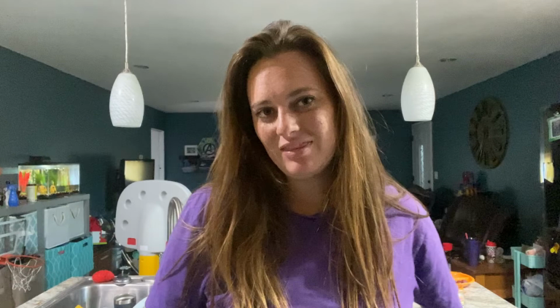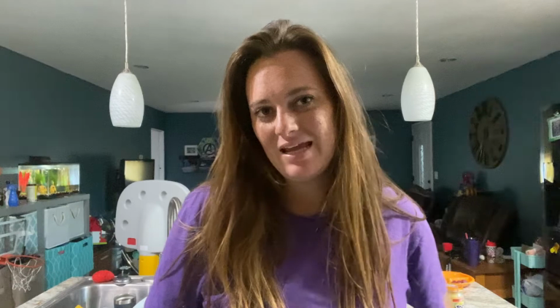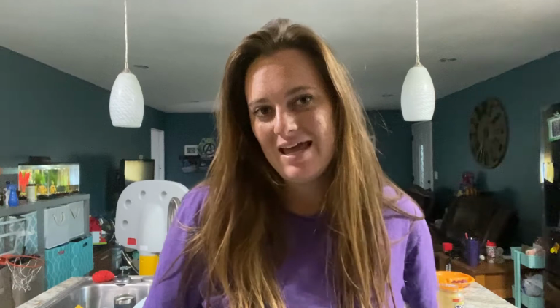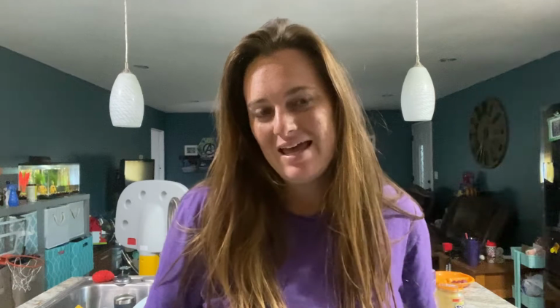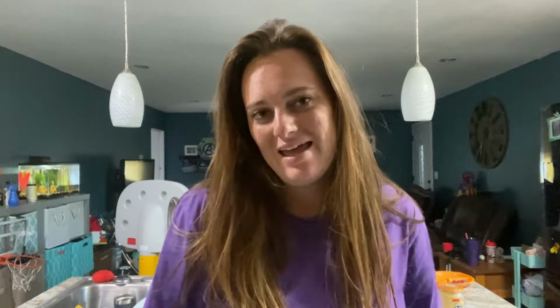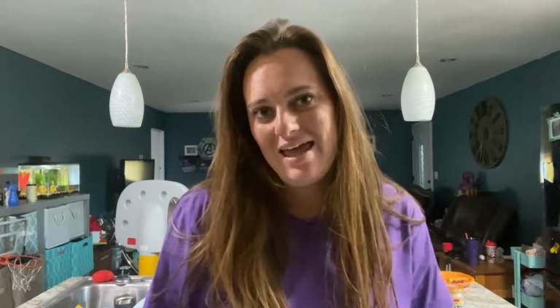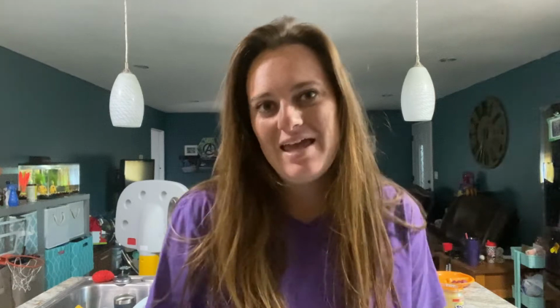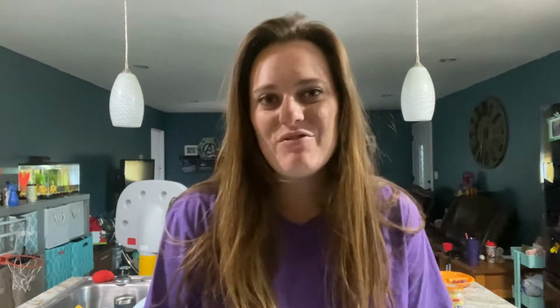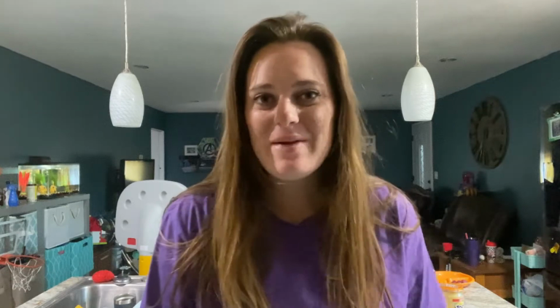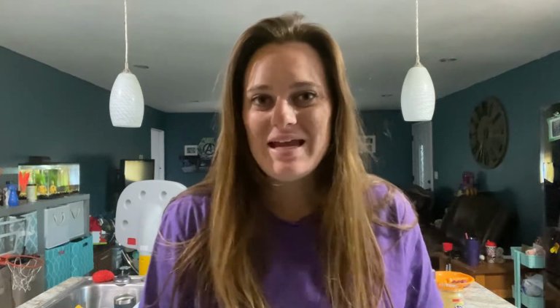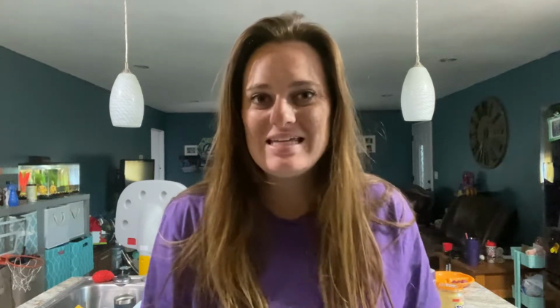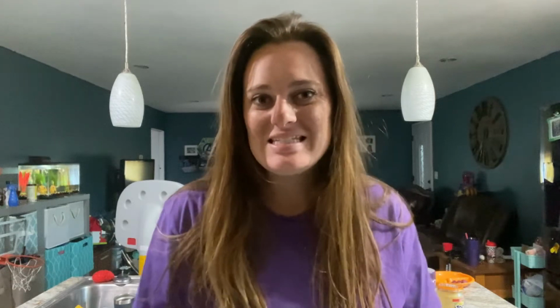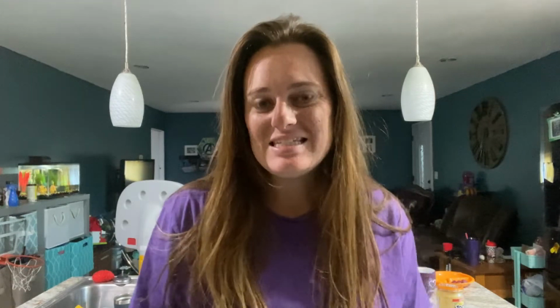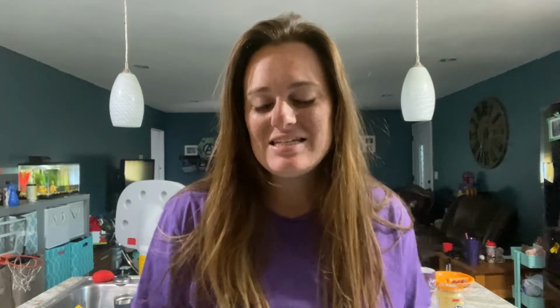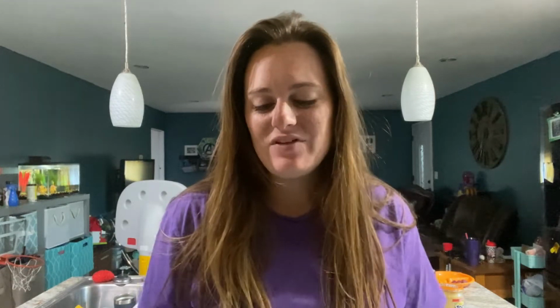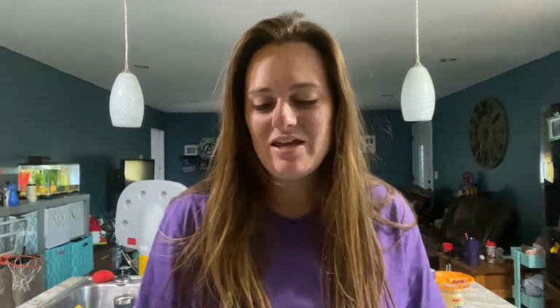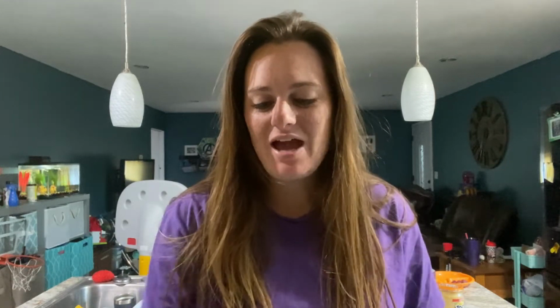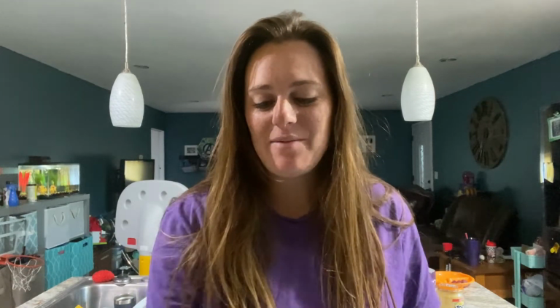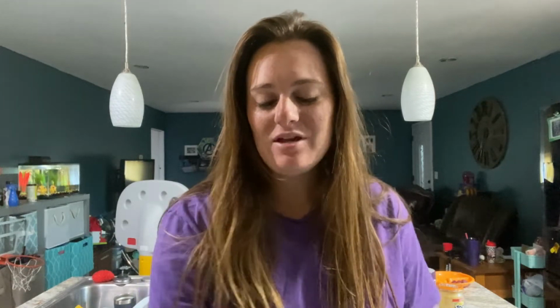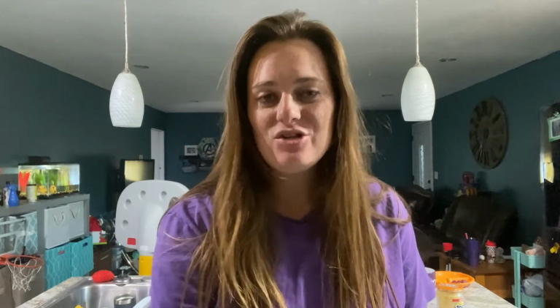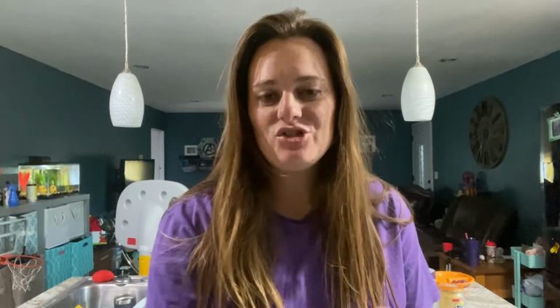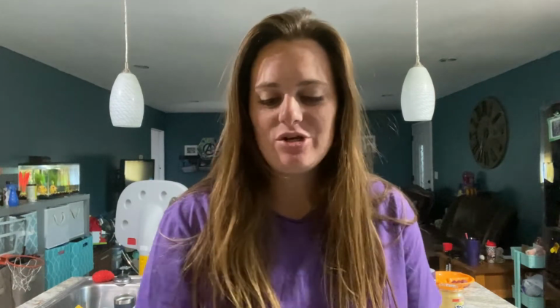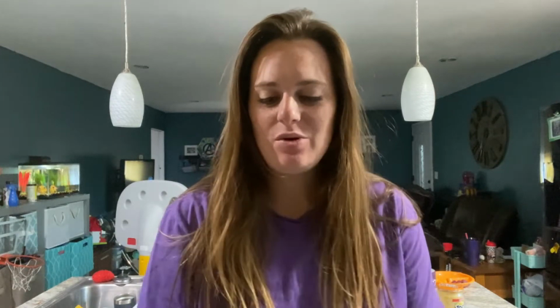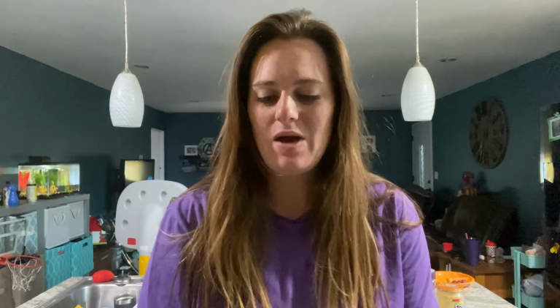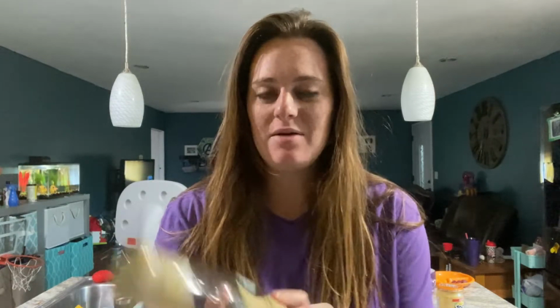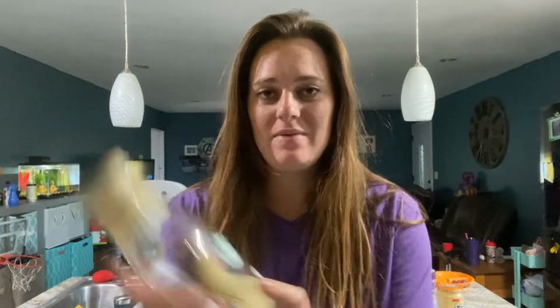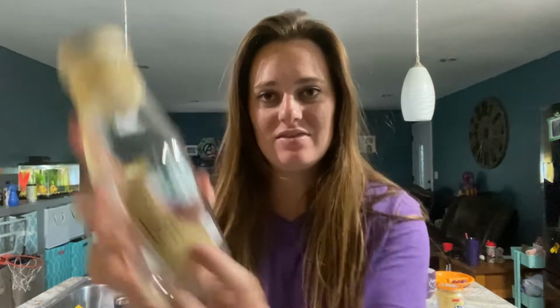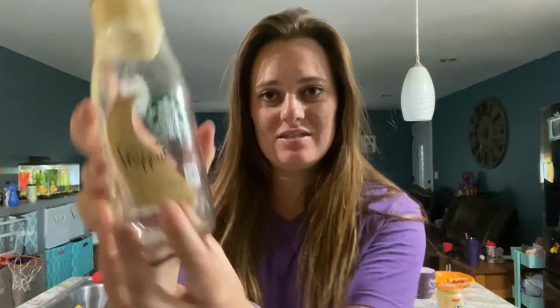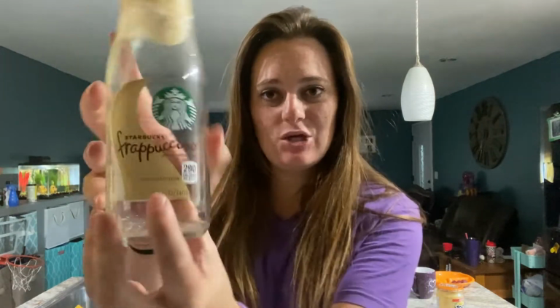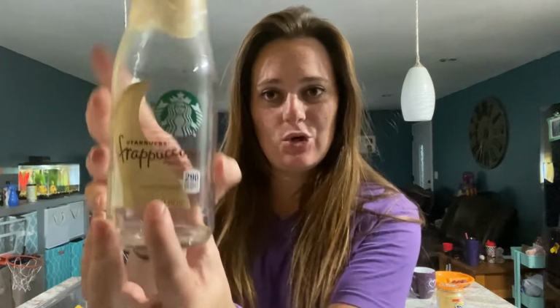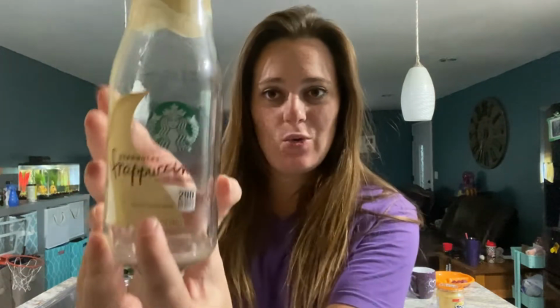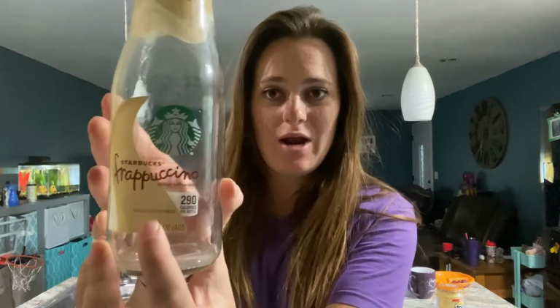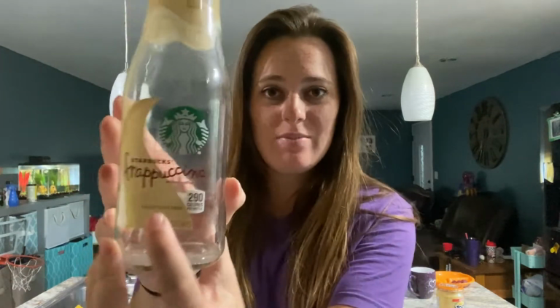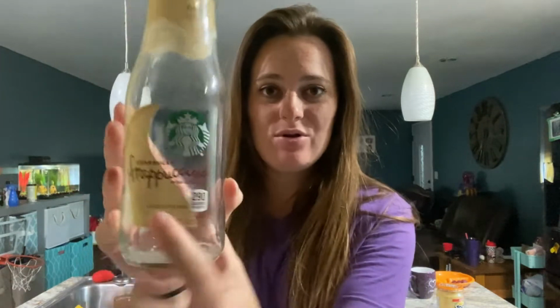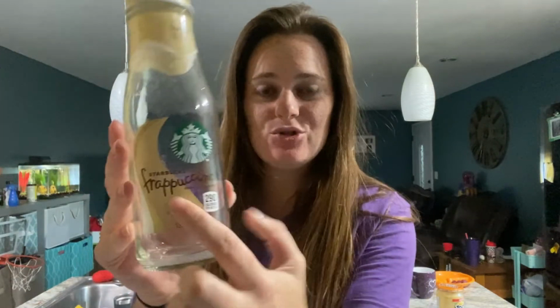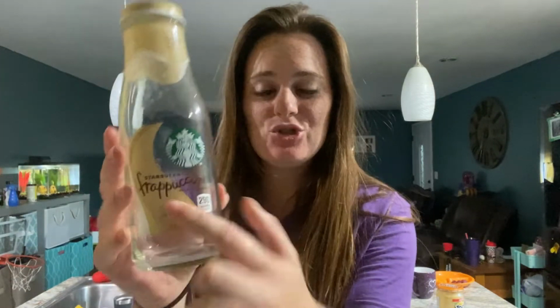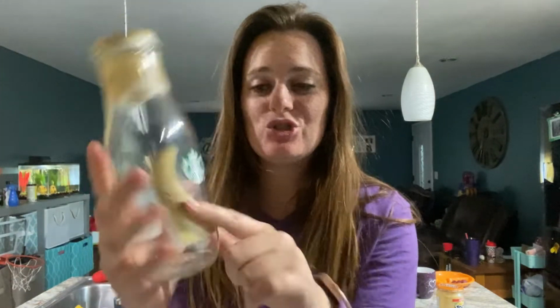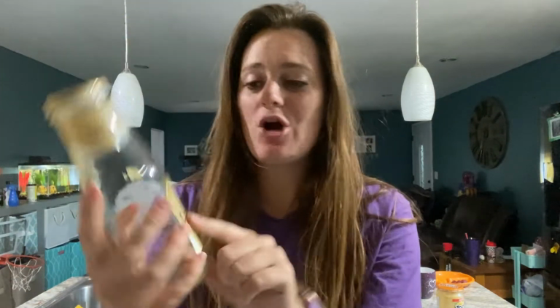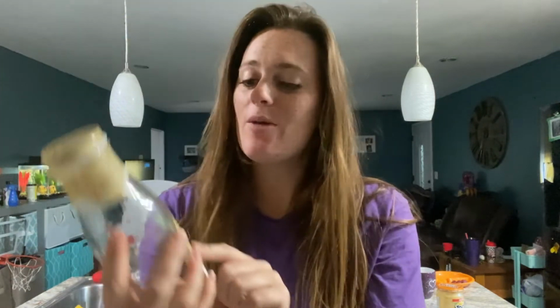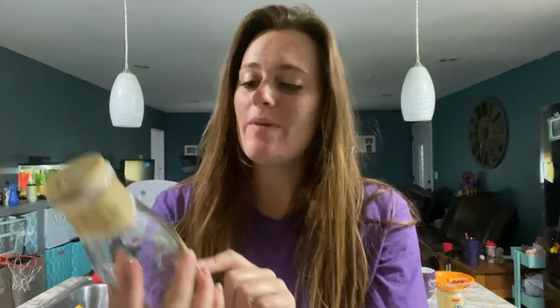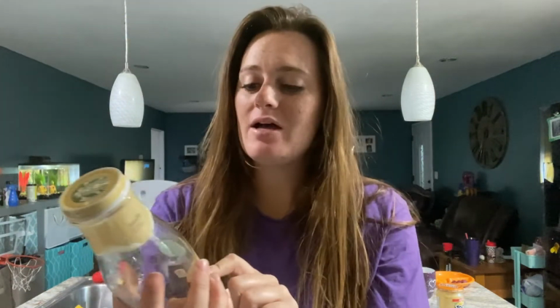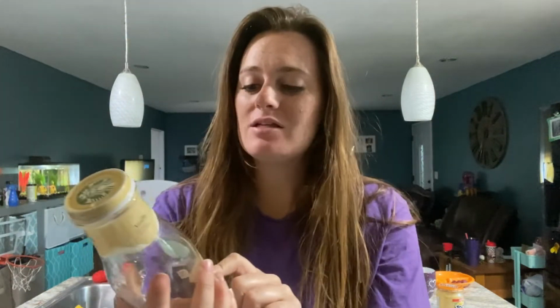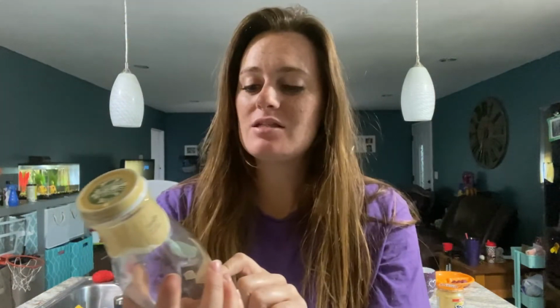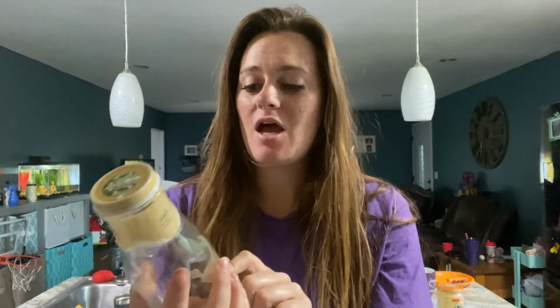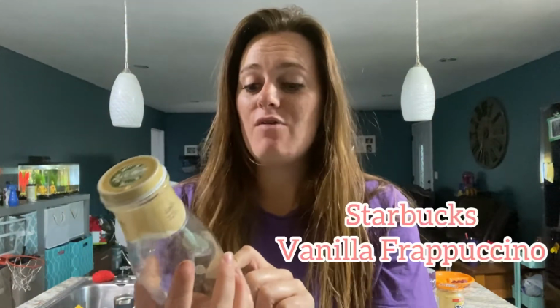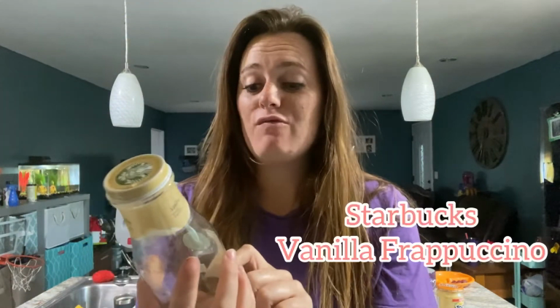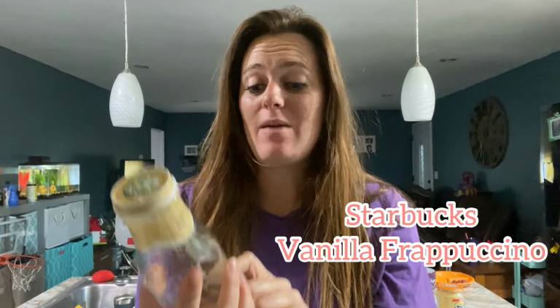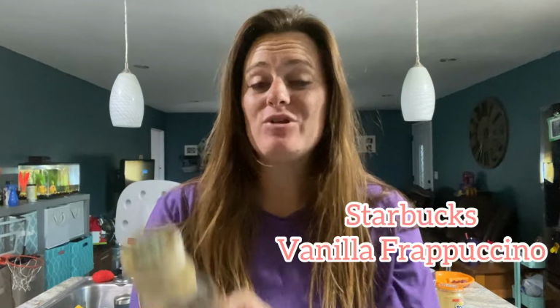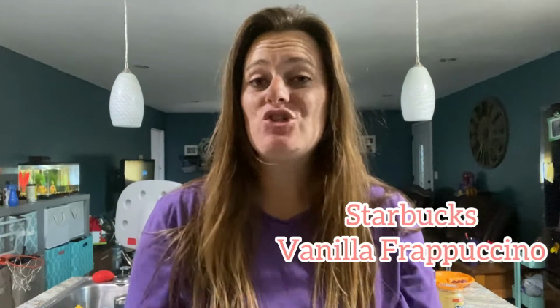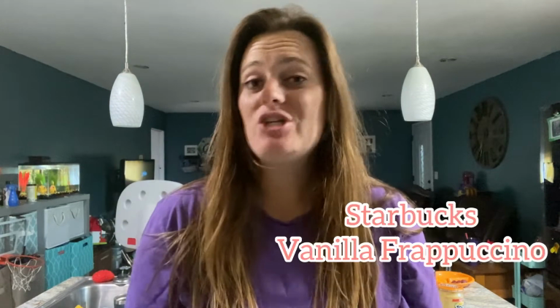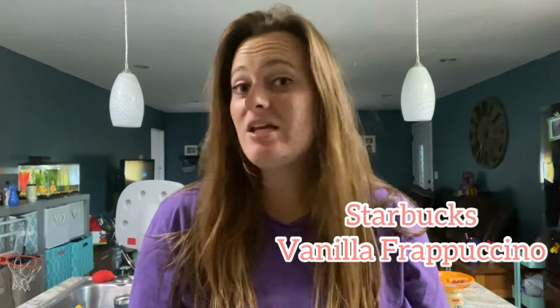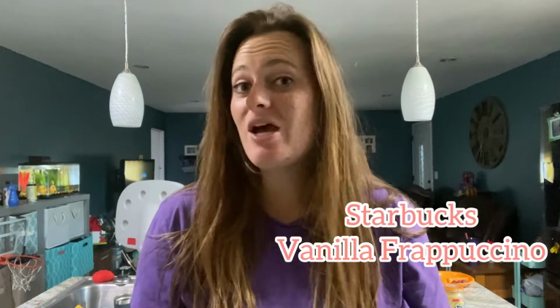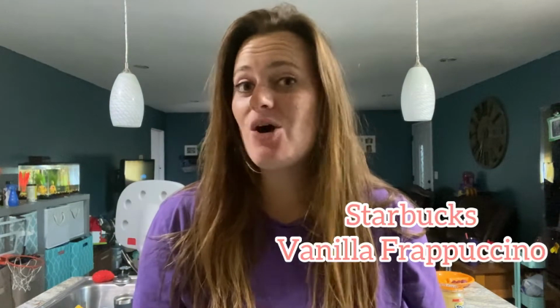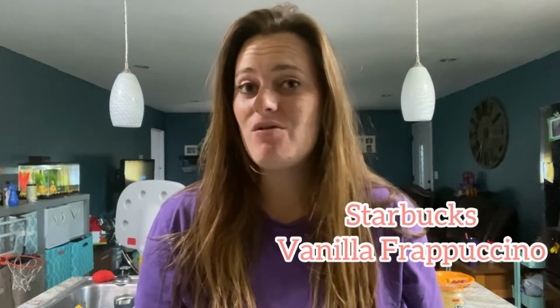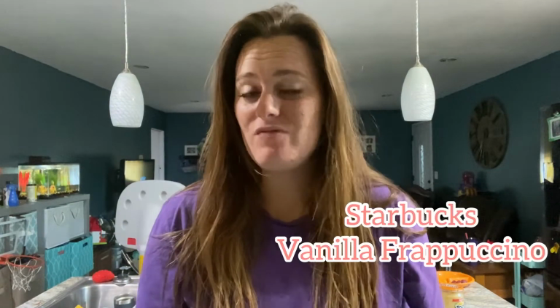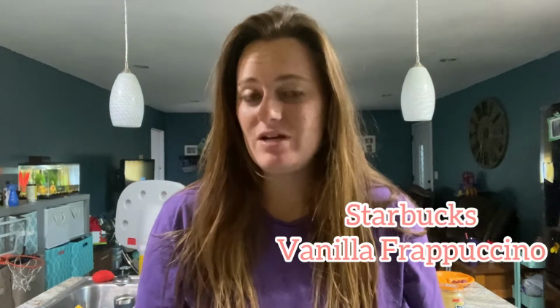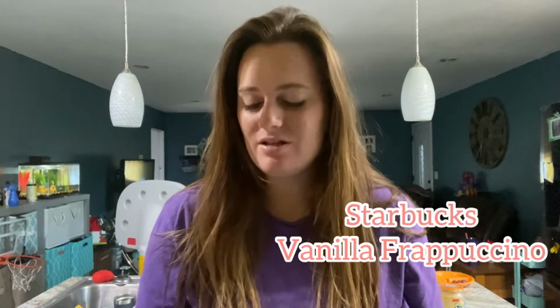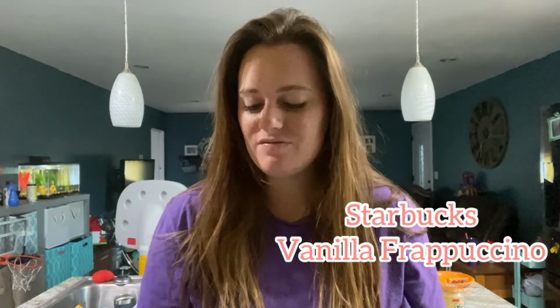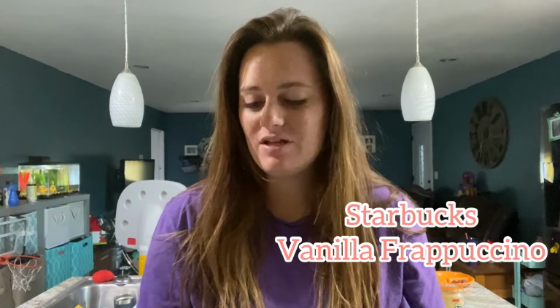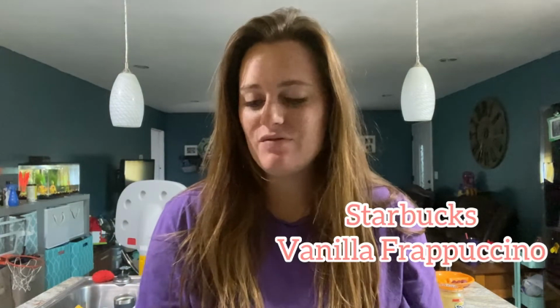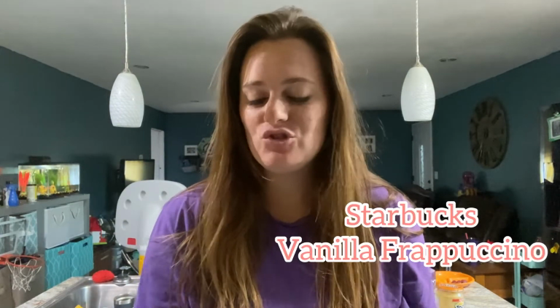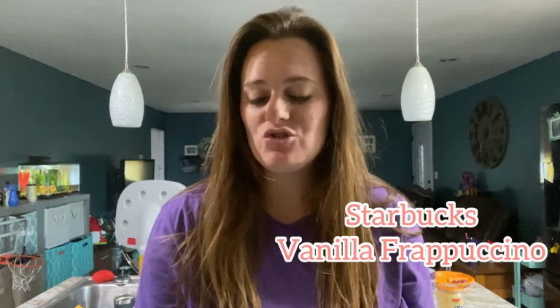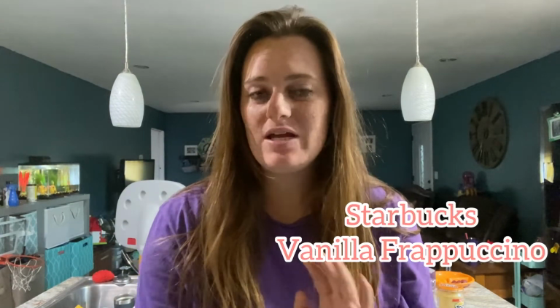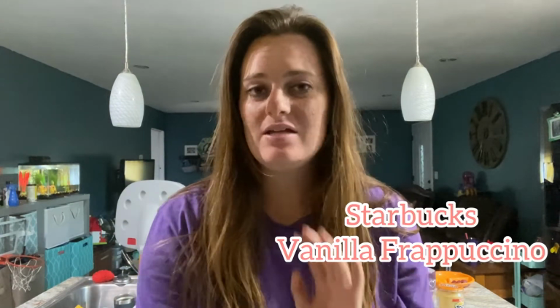Hey everybody, it's Tiffany. I'm going to show you how to make this incredible Starbucks Frappuccino vanilla flavored drink.